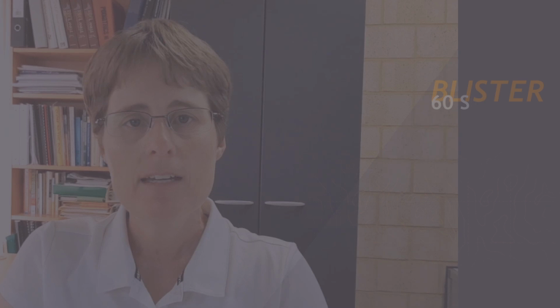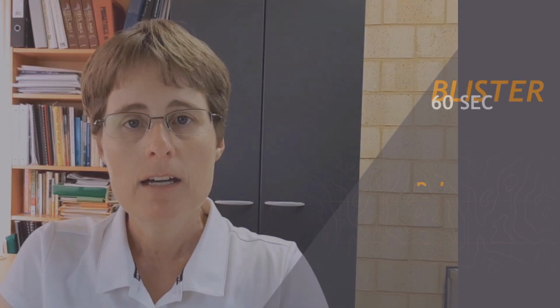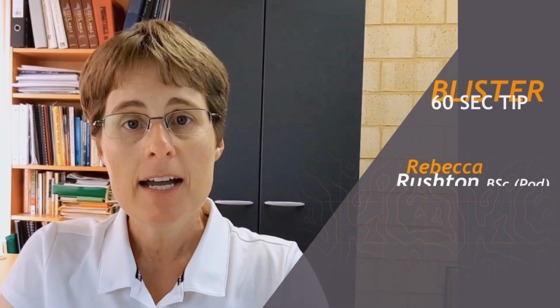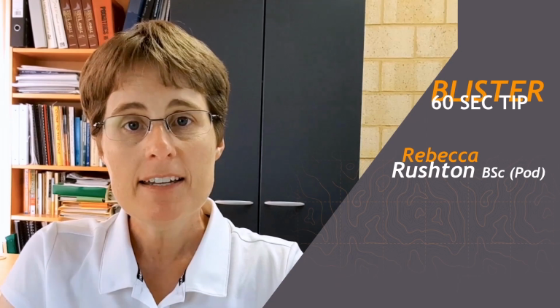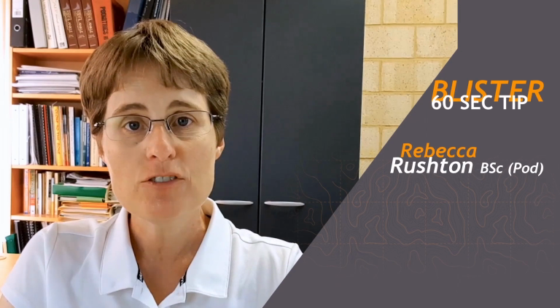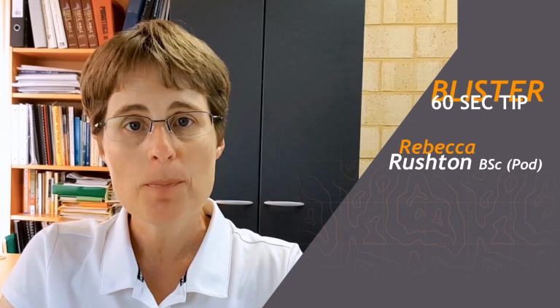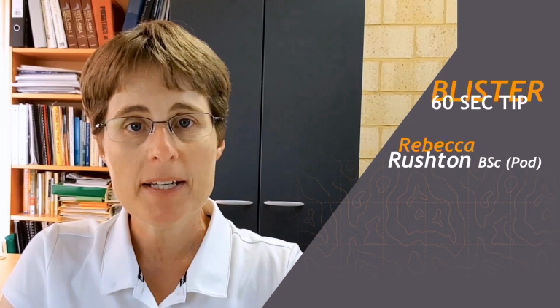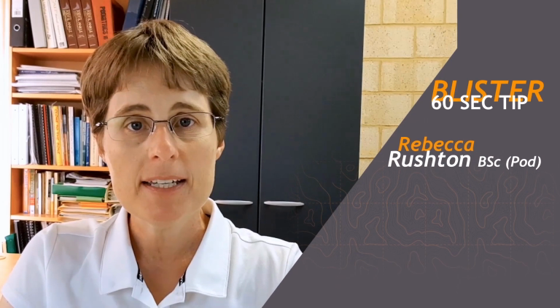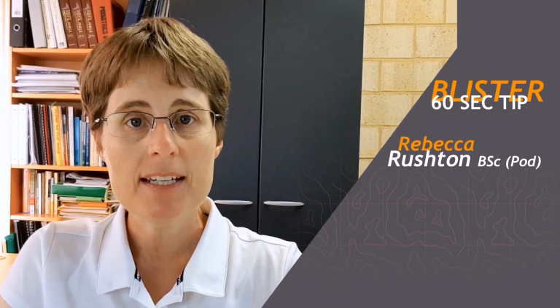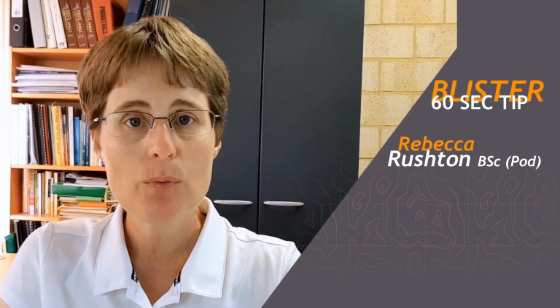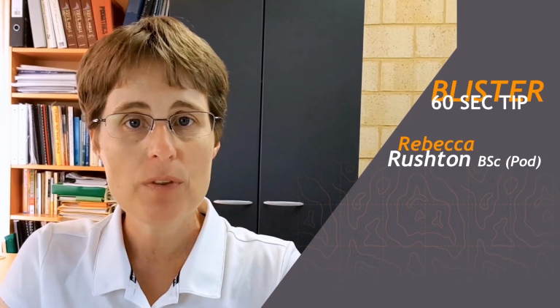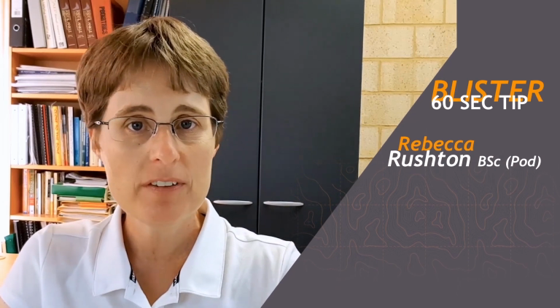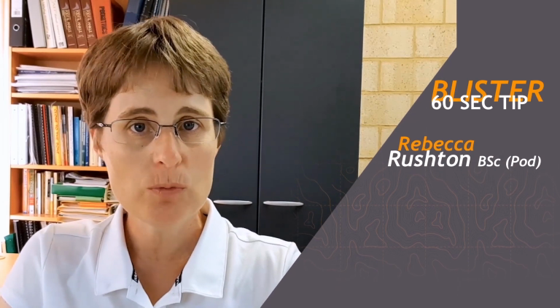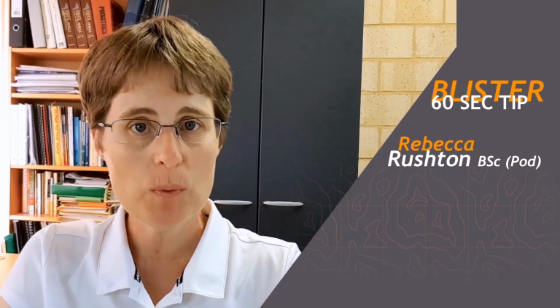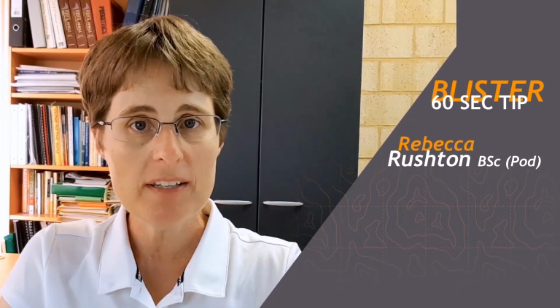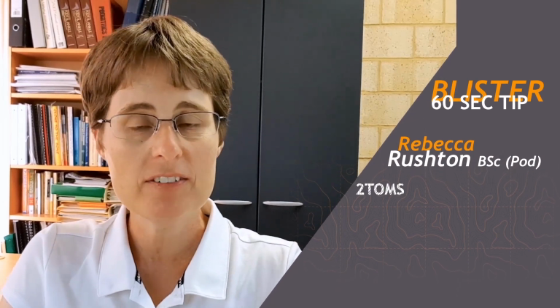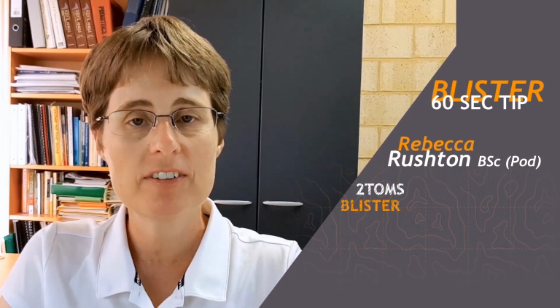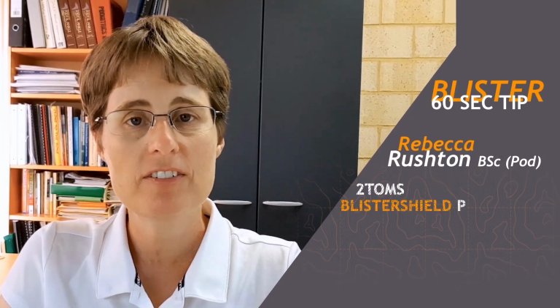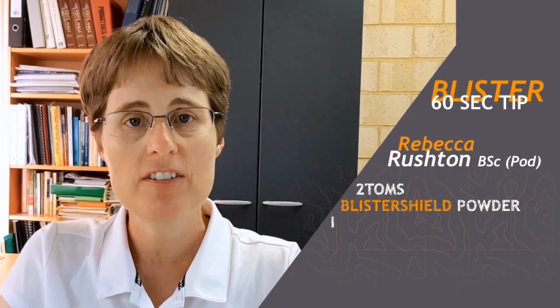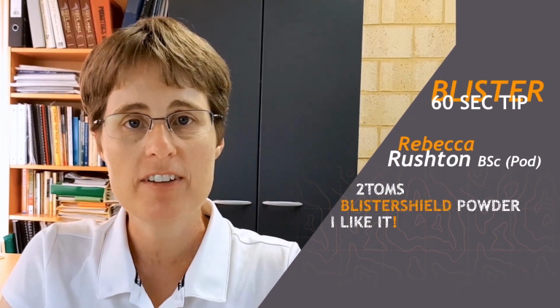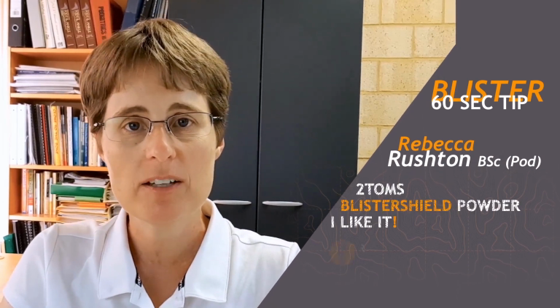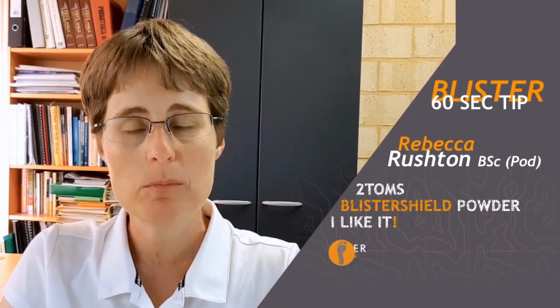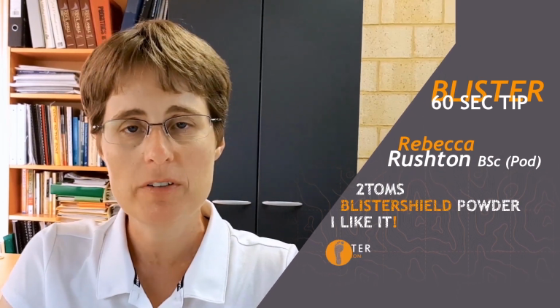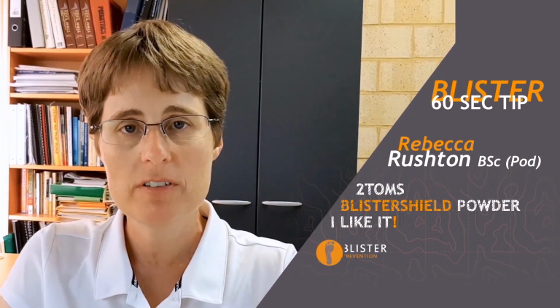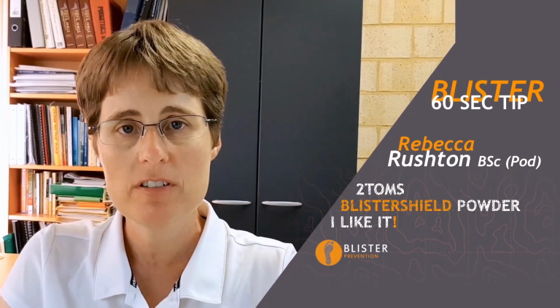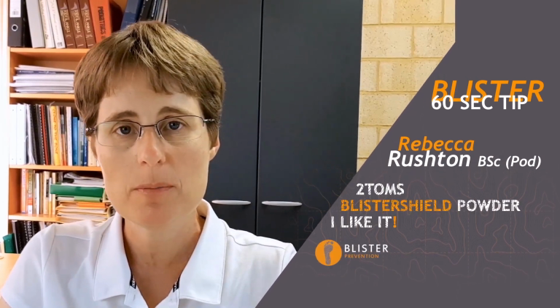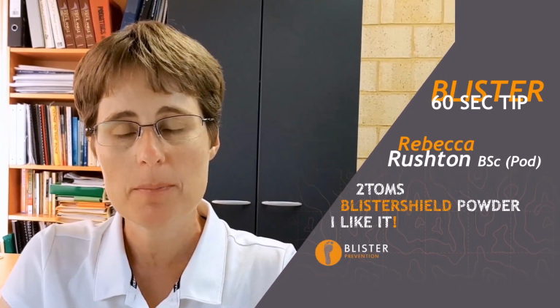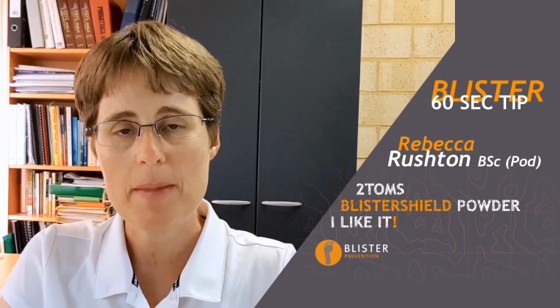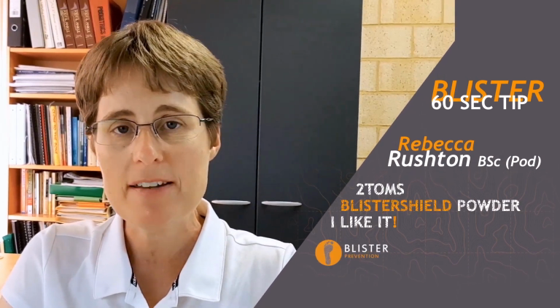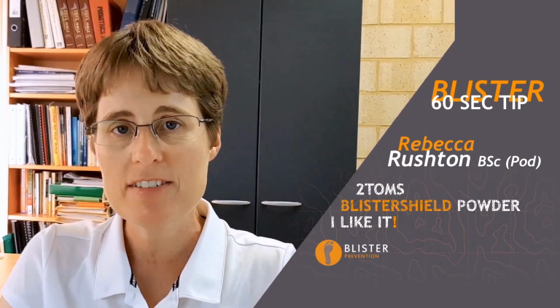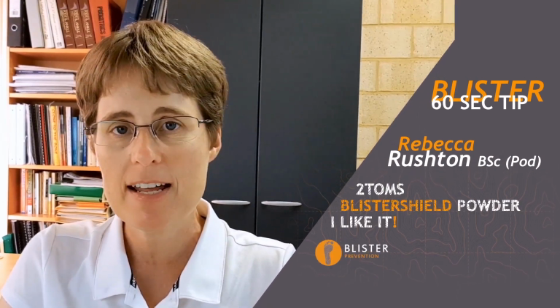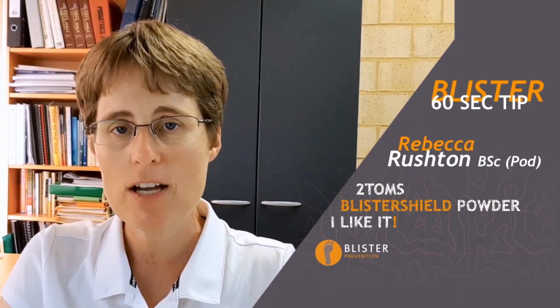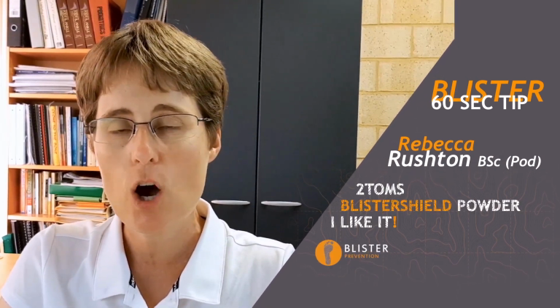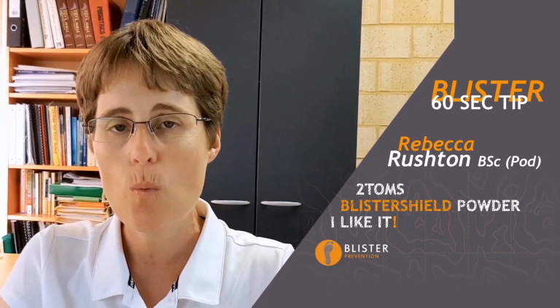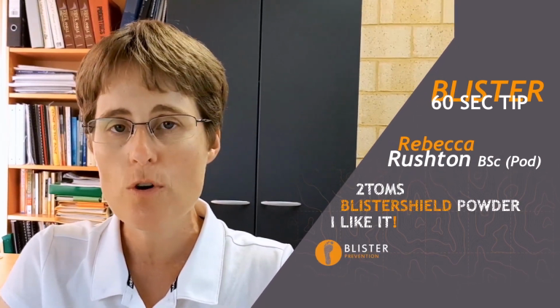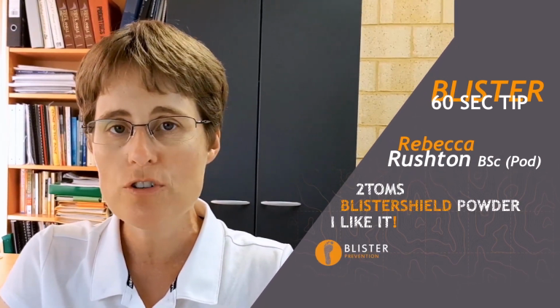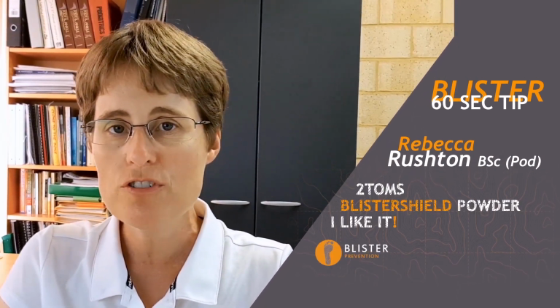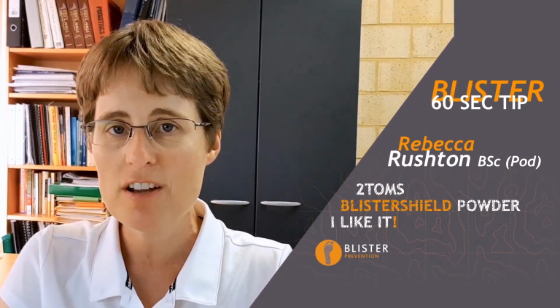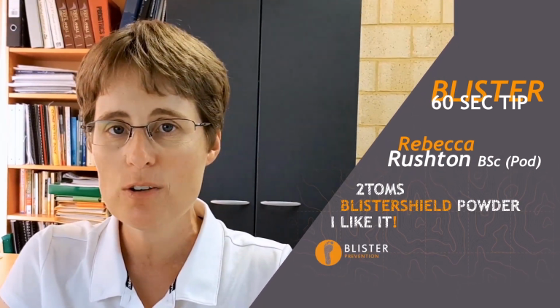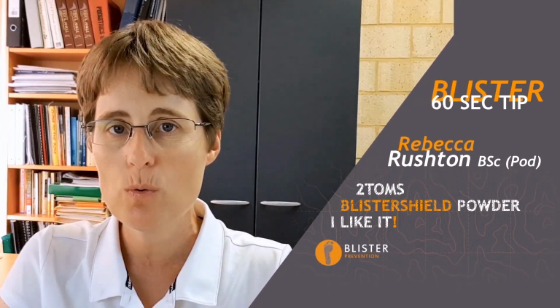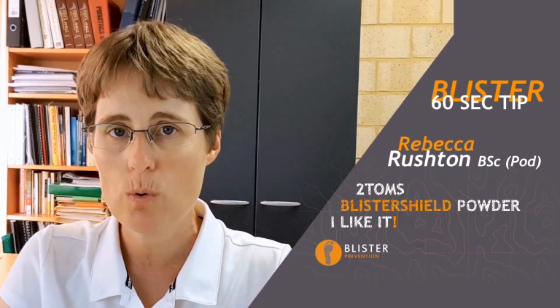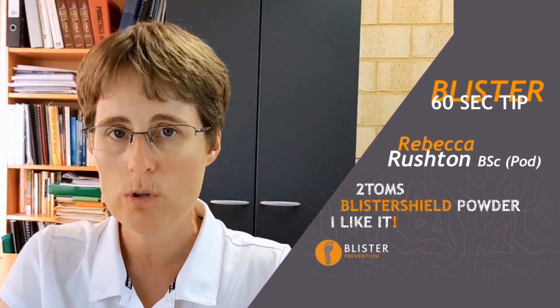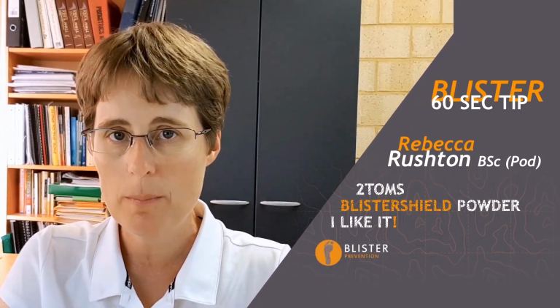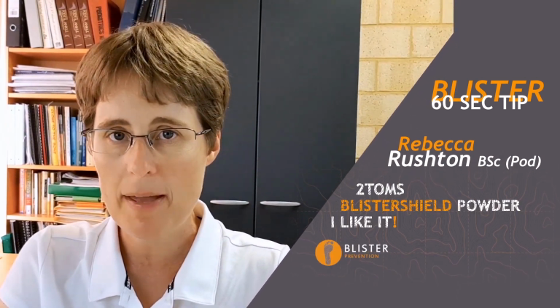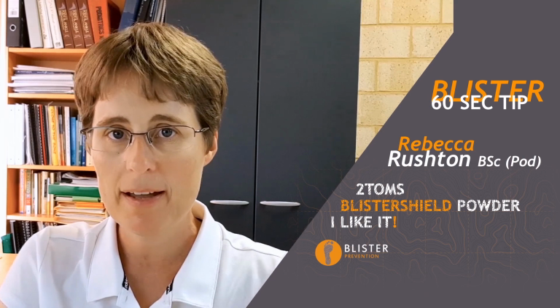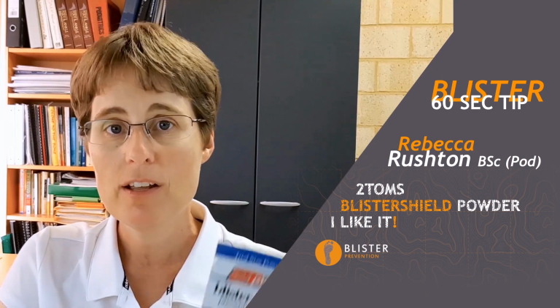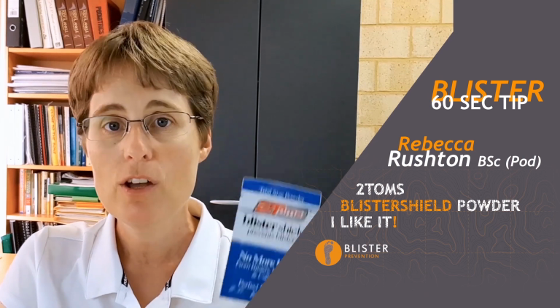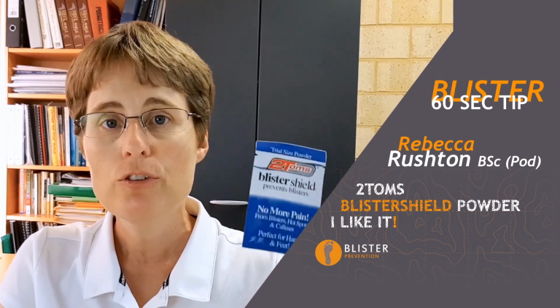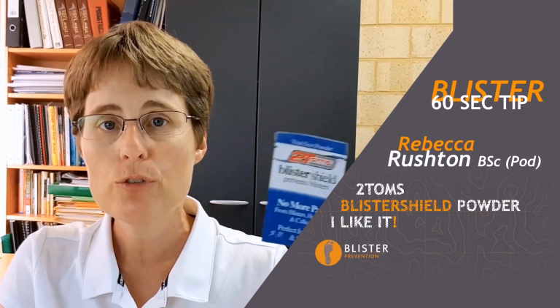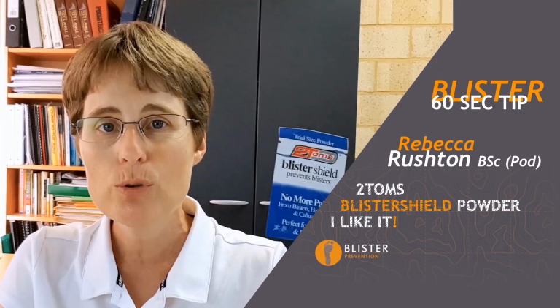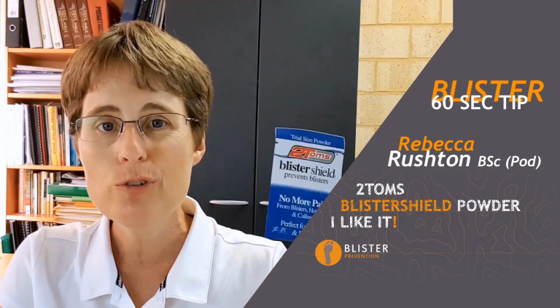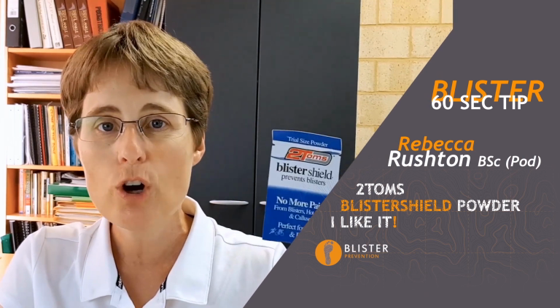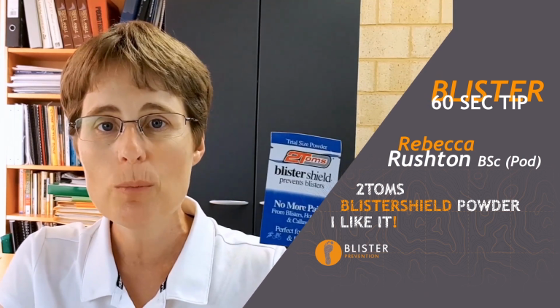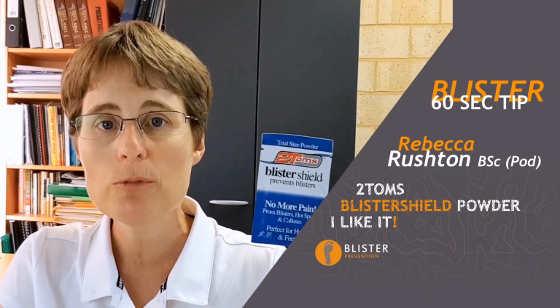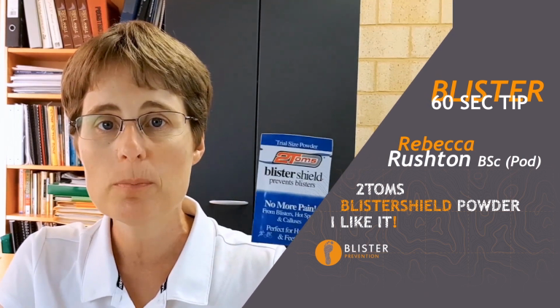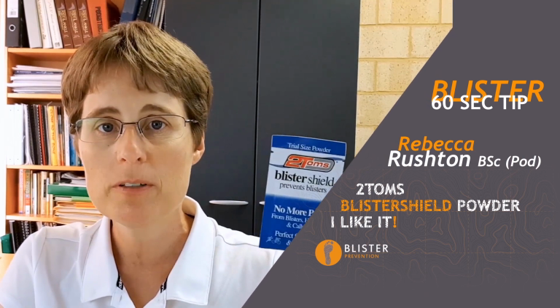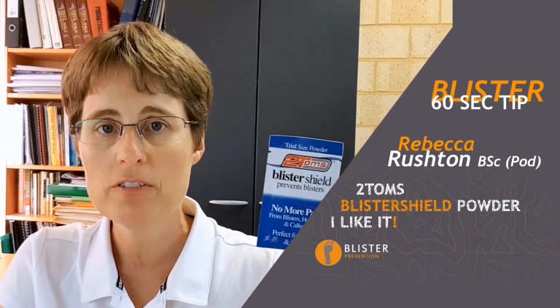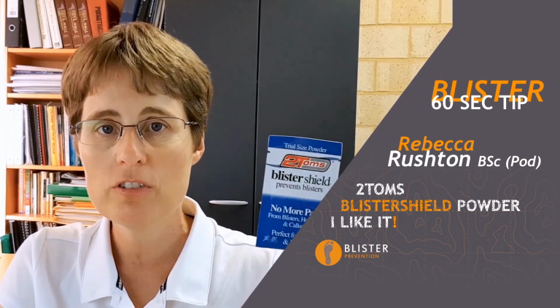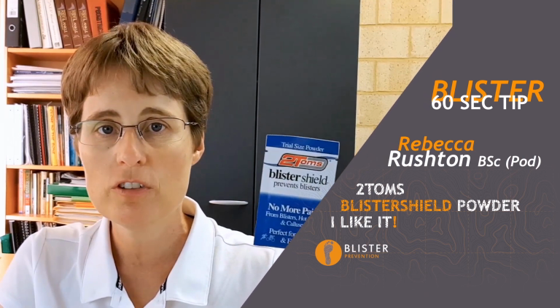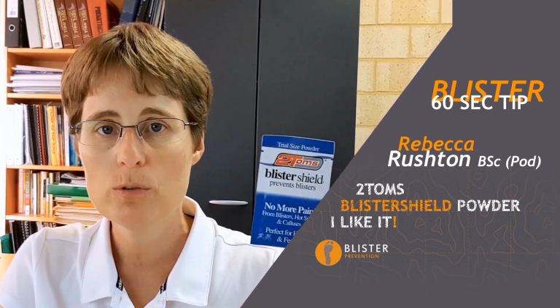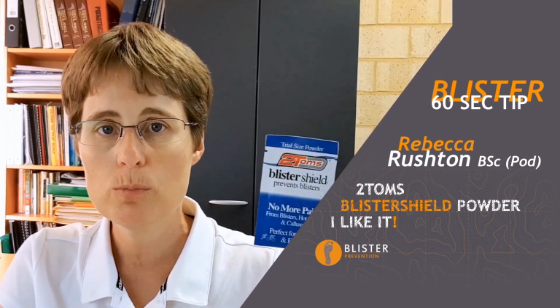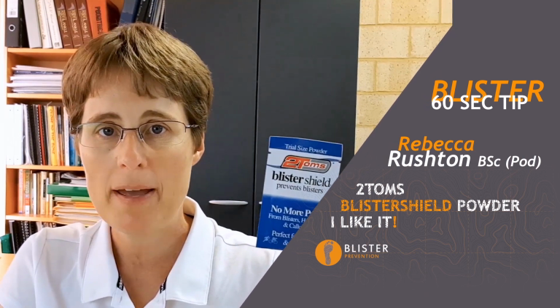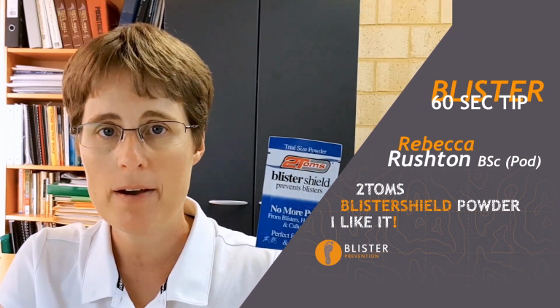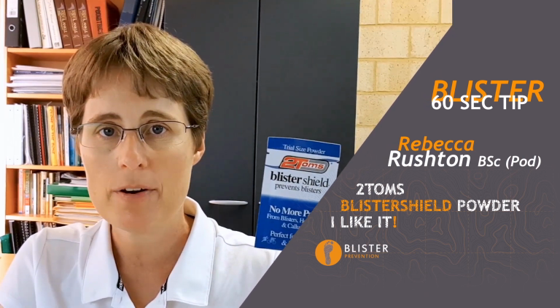Hey, it's Rebecca here with this week's 60 Second Blister Tip, and today I want to tell you all about Two Tom's Blister Shield Powder.